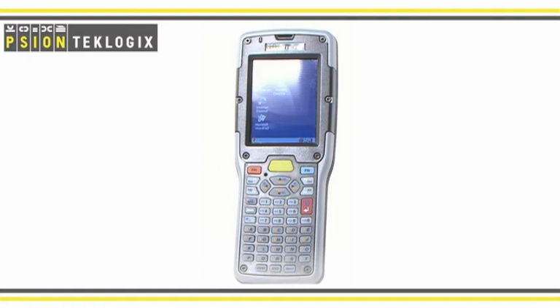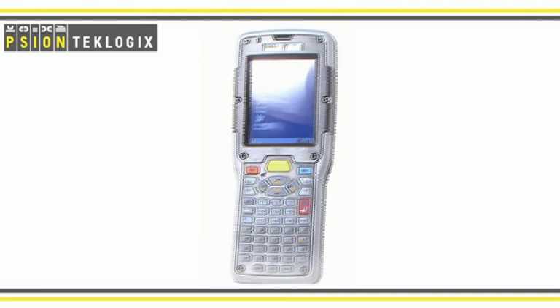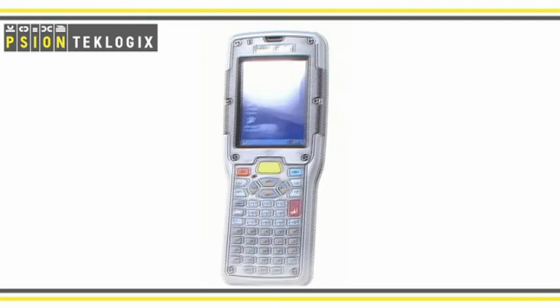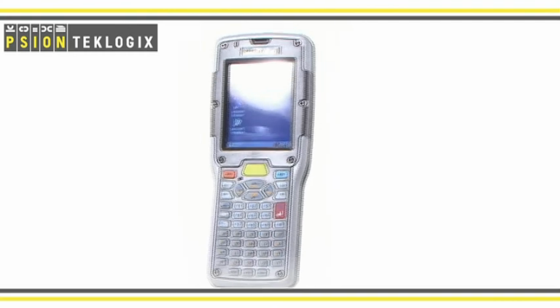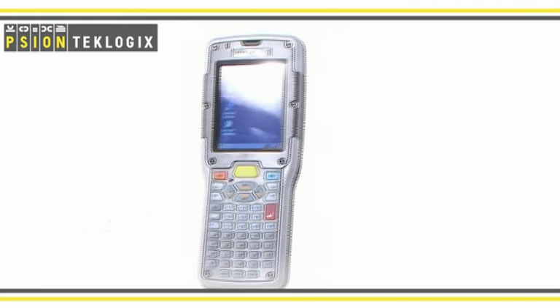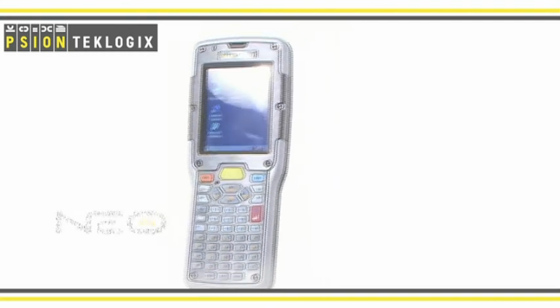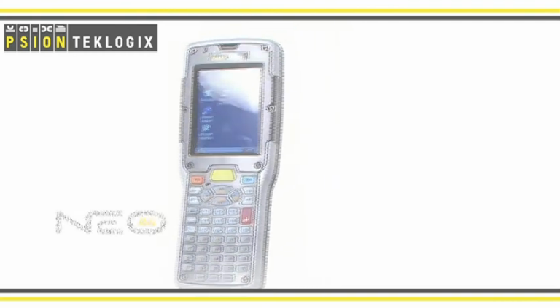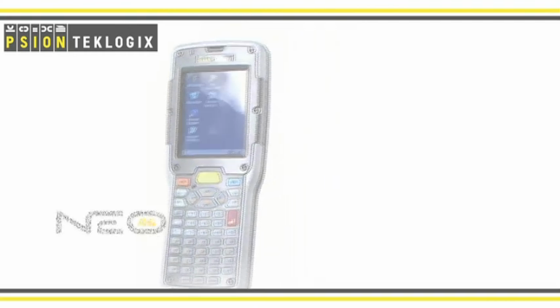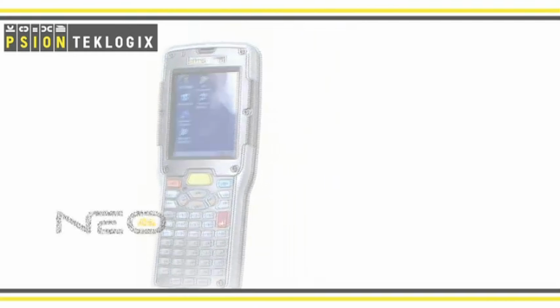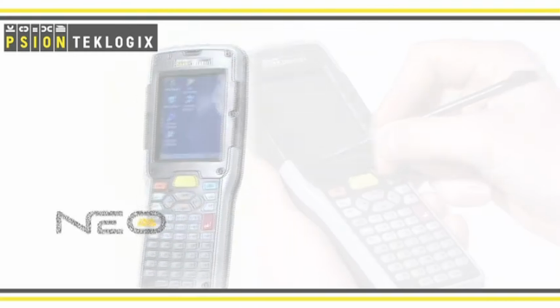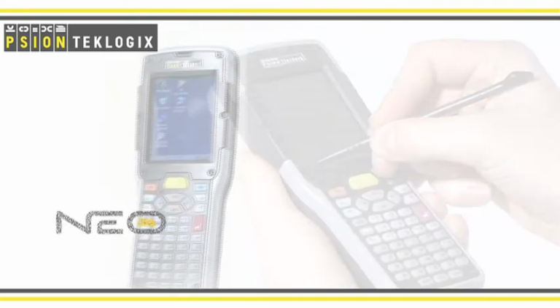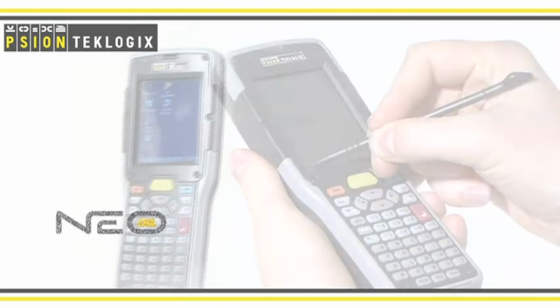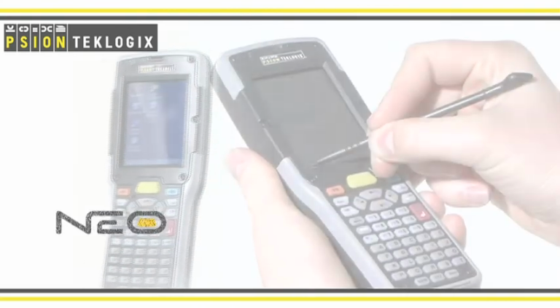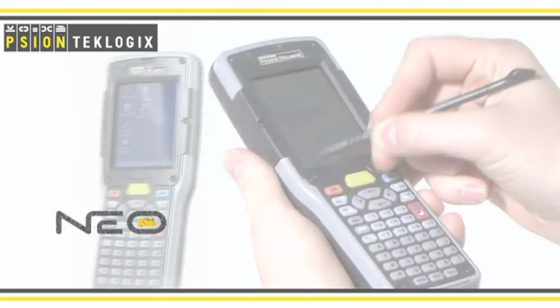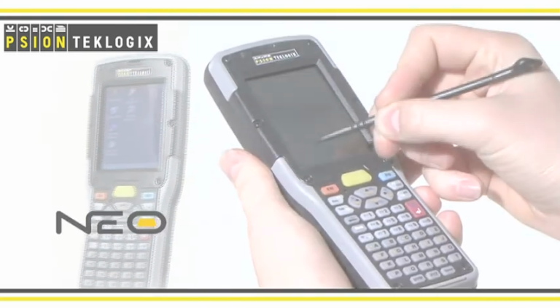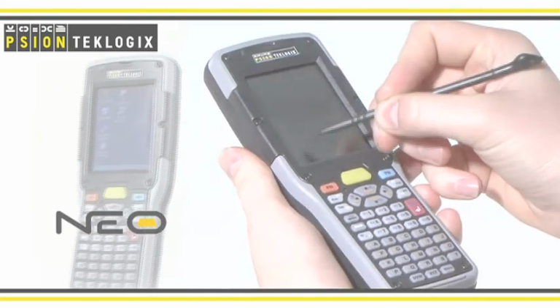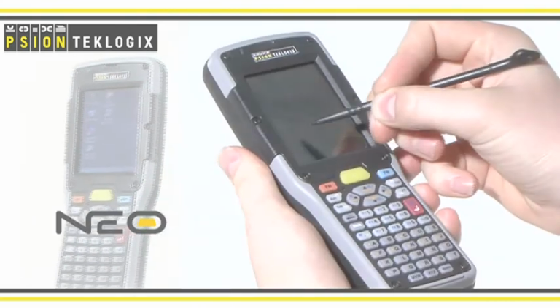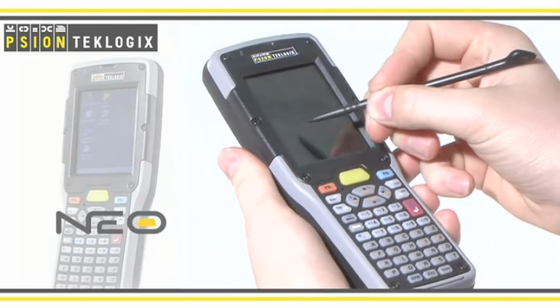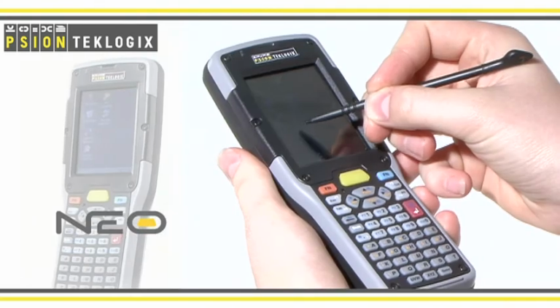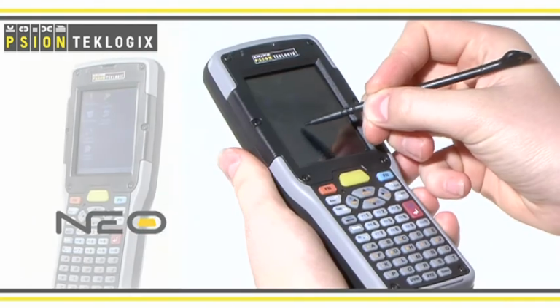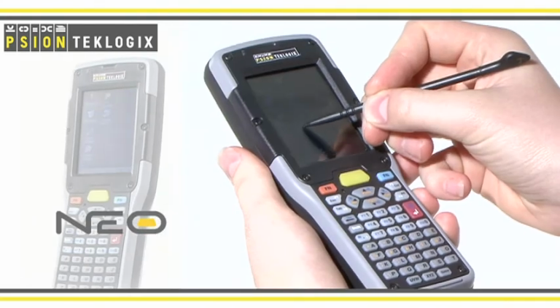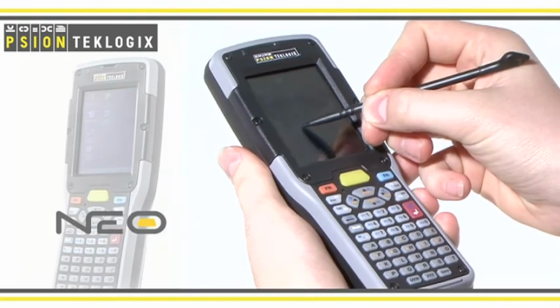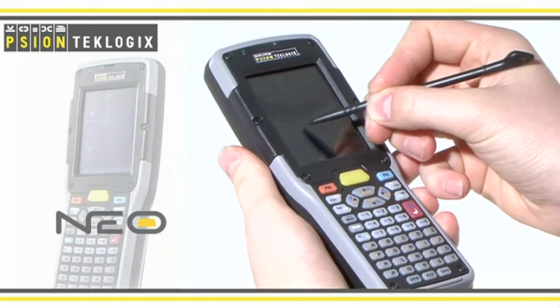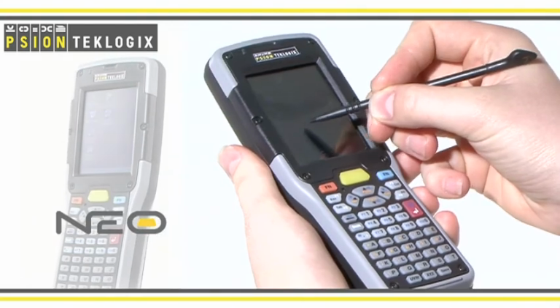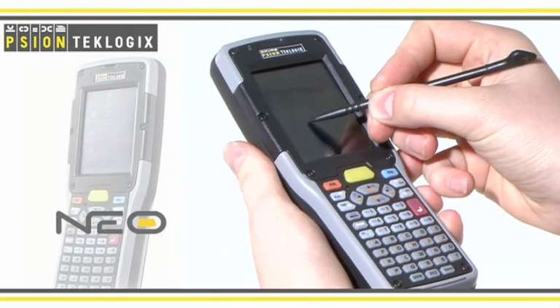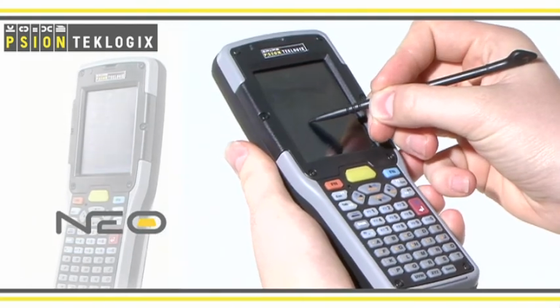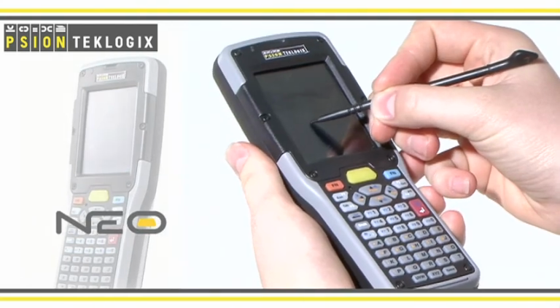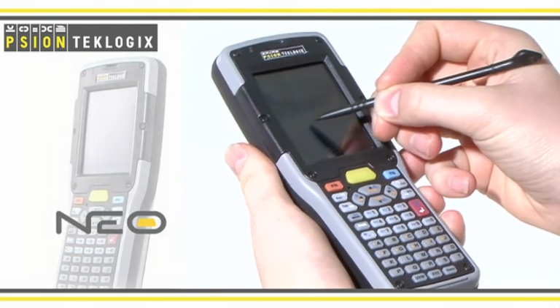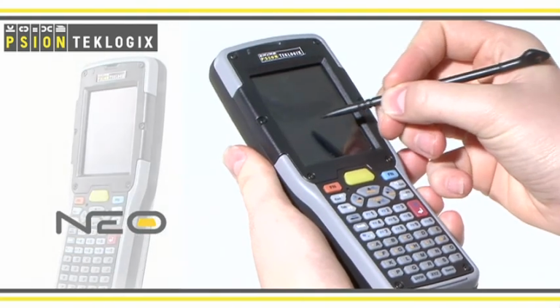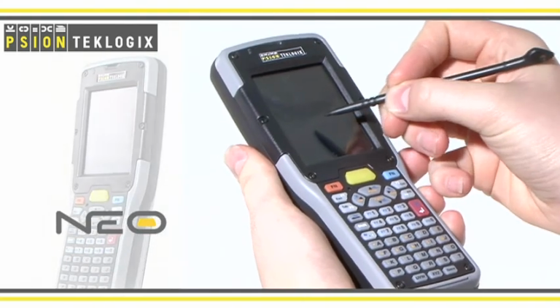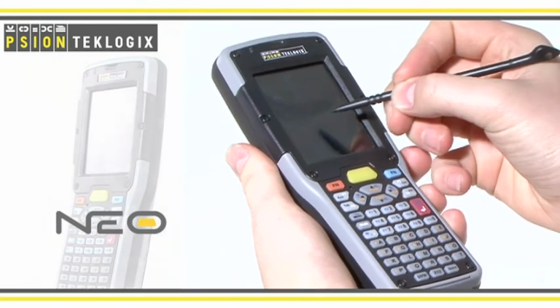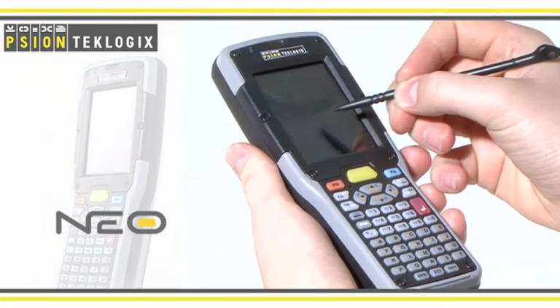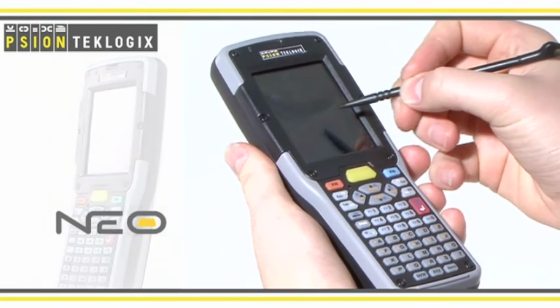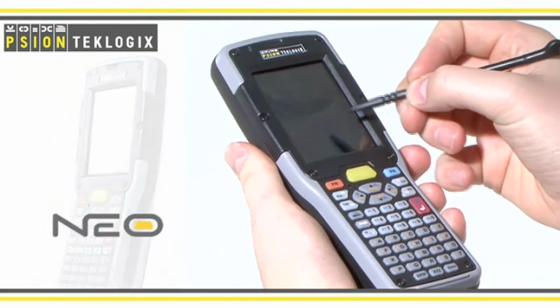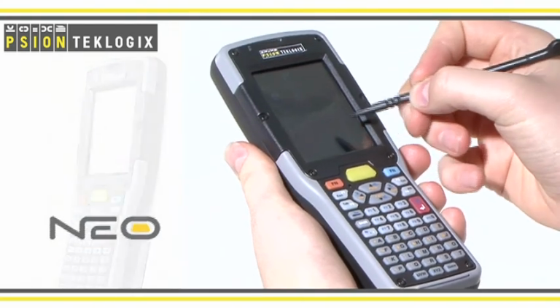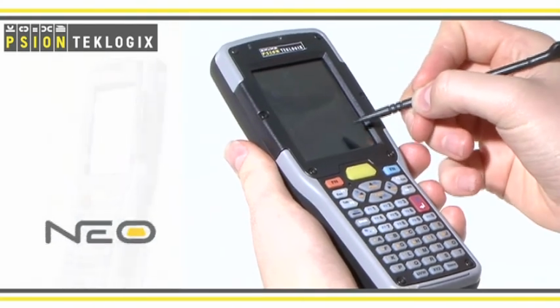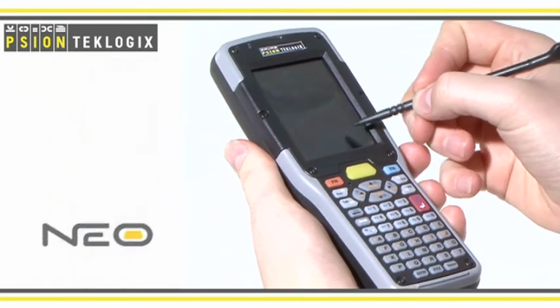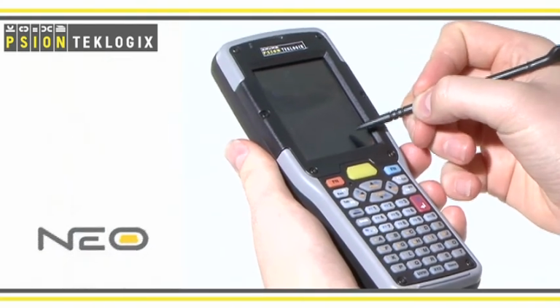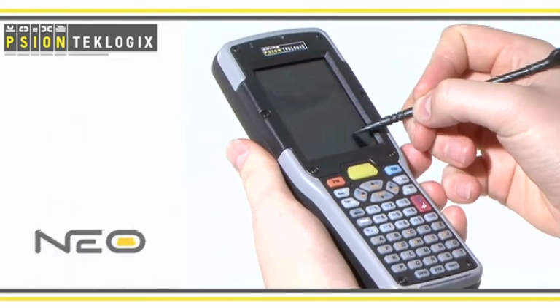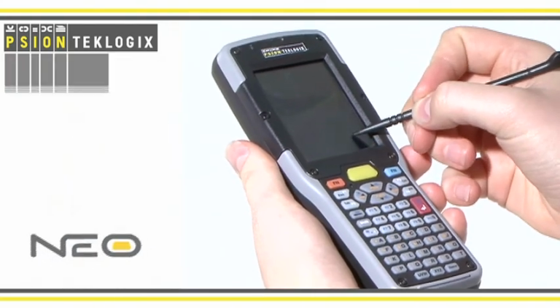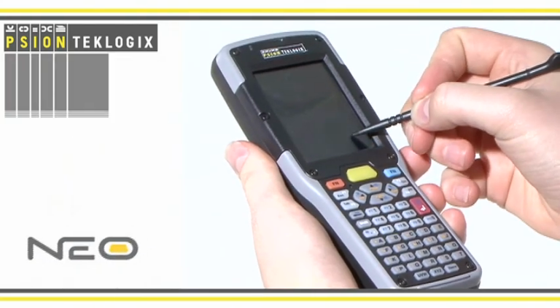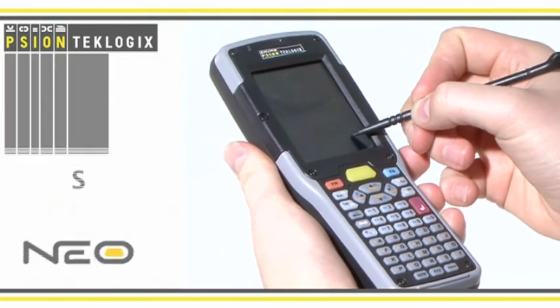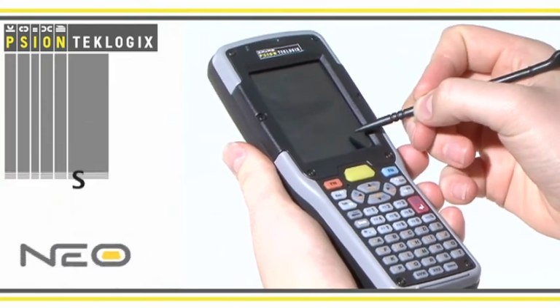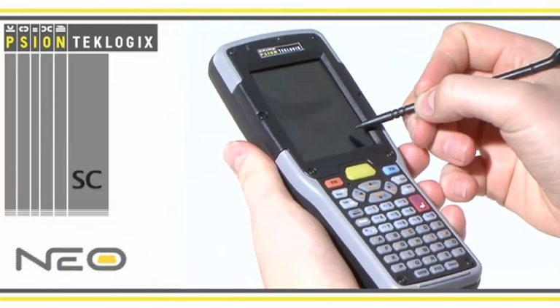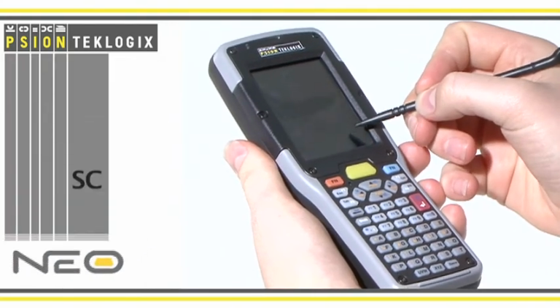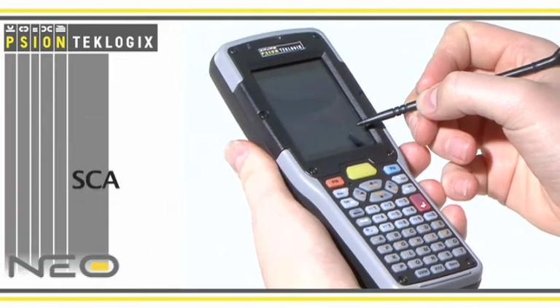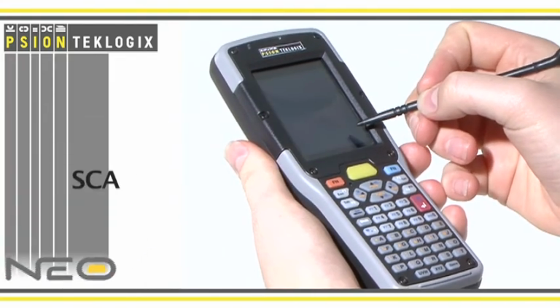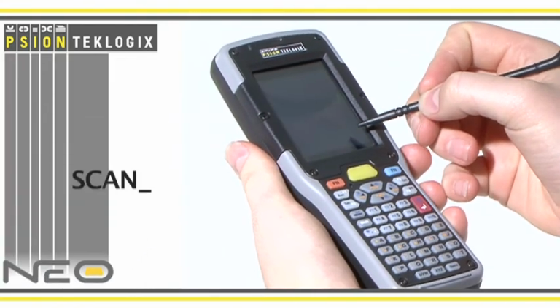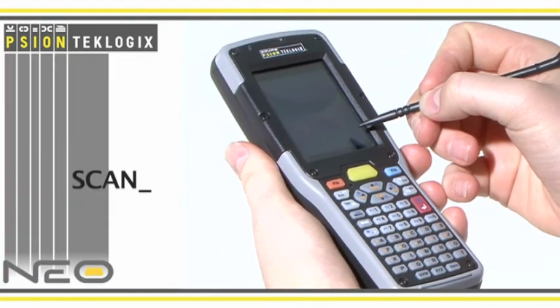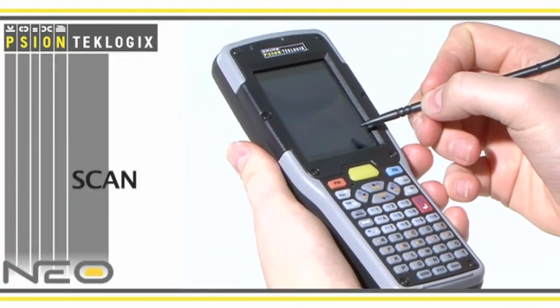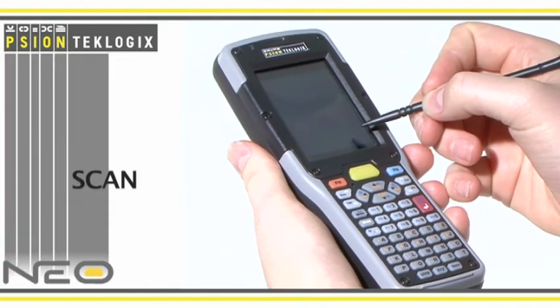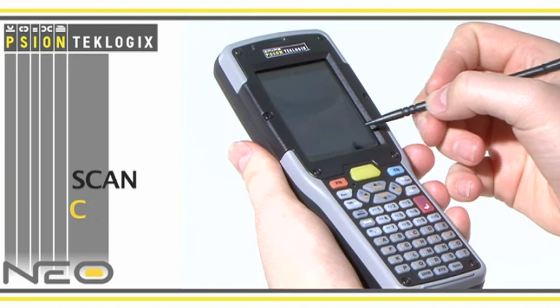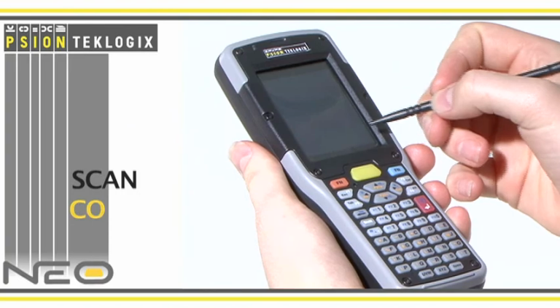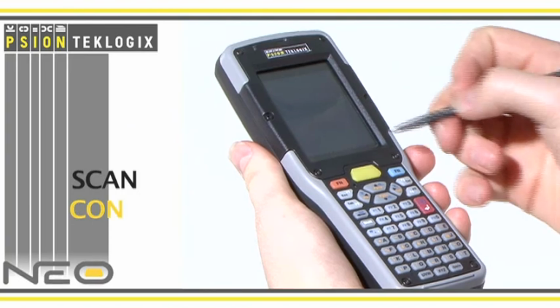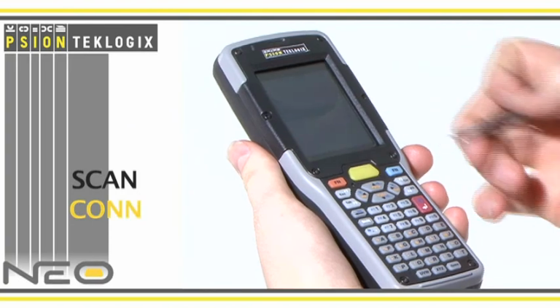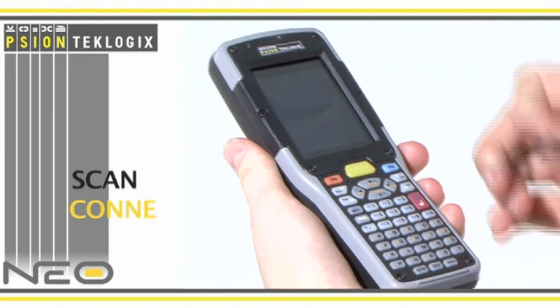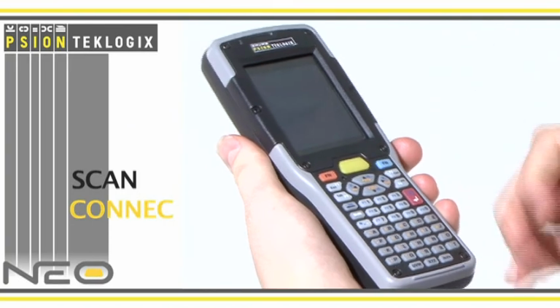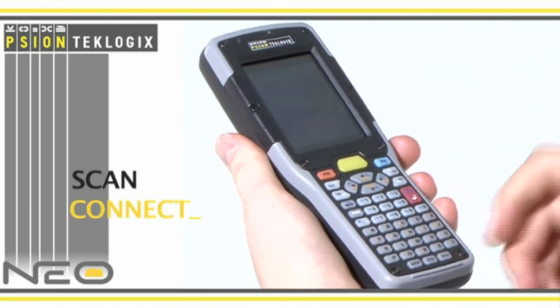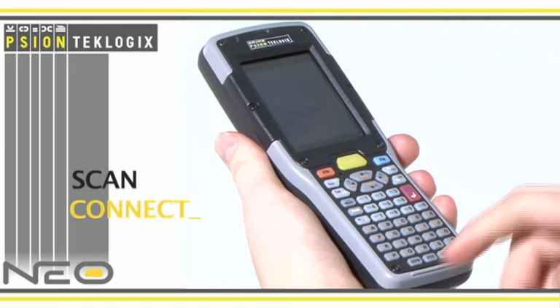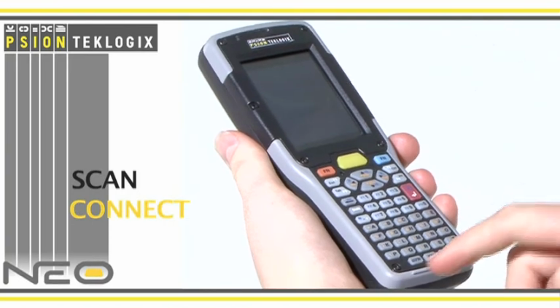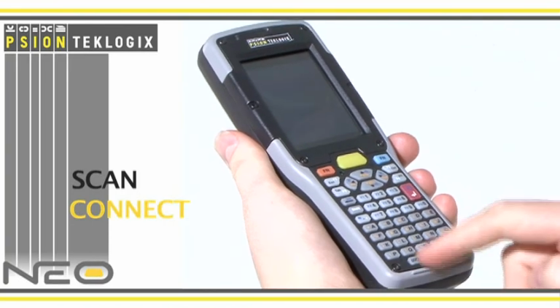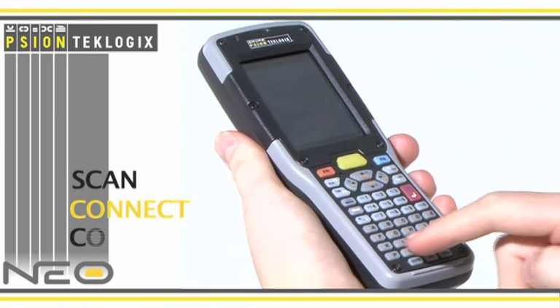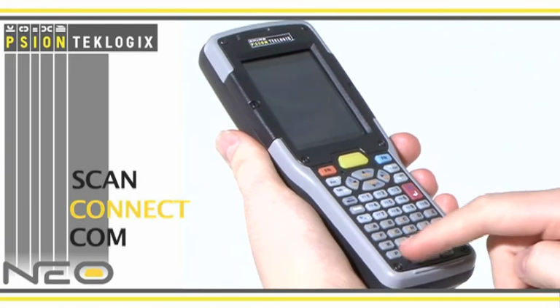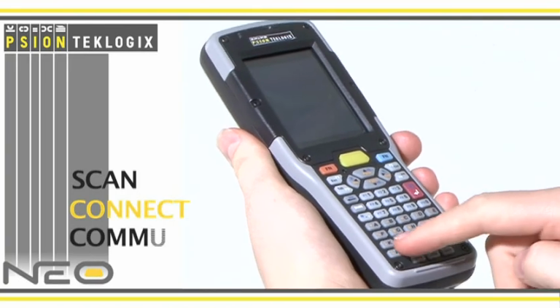The new Neo from Scion Tech Logix. Scan, connect, communicate.